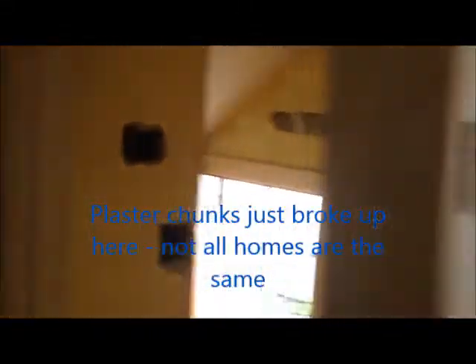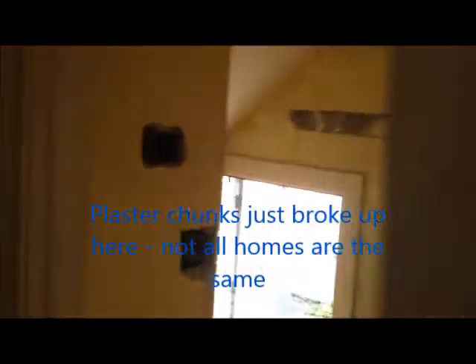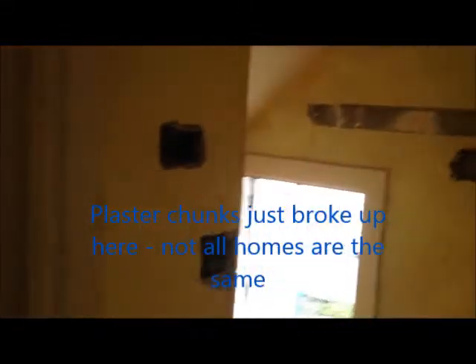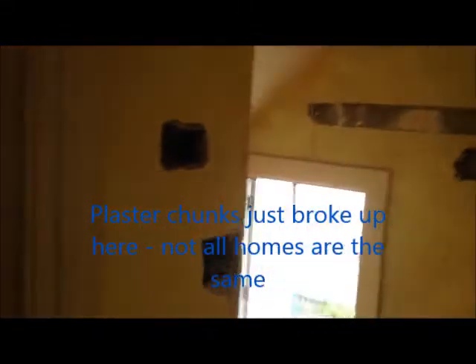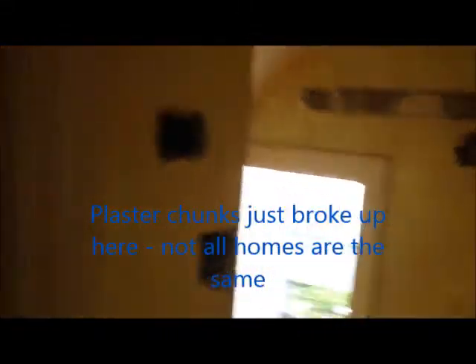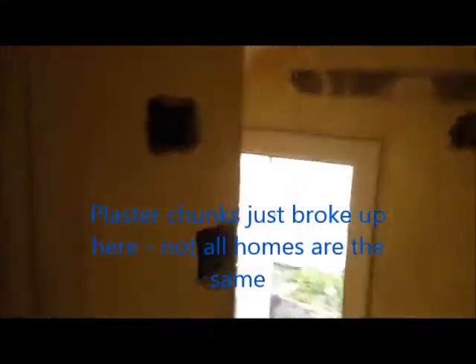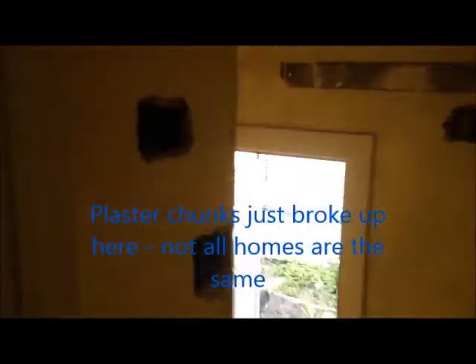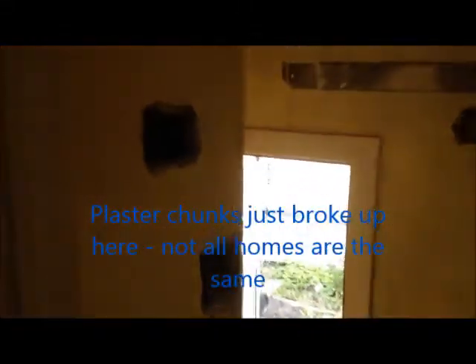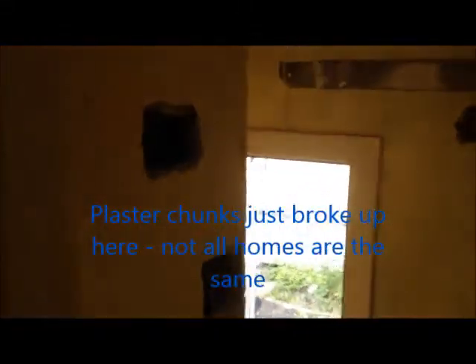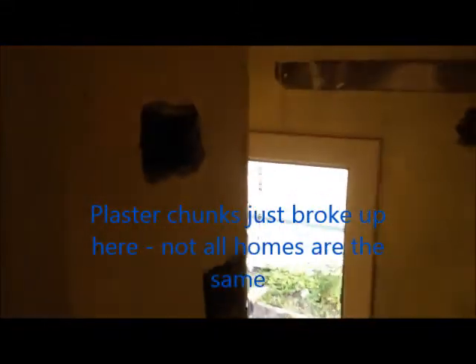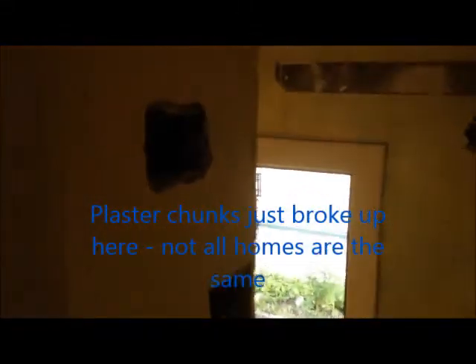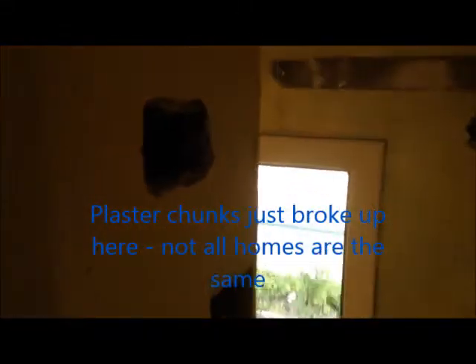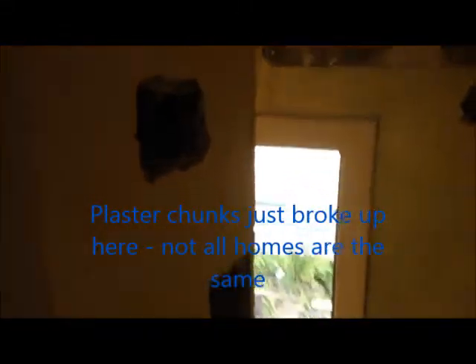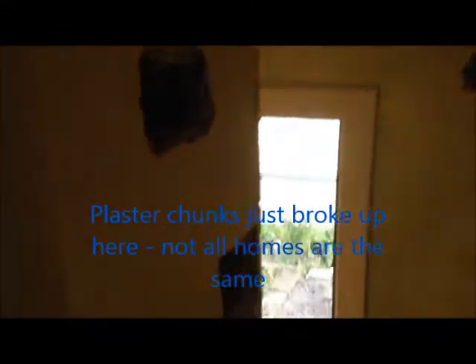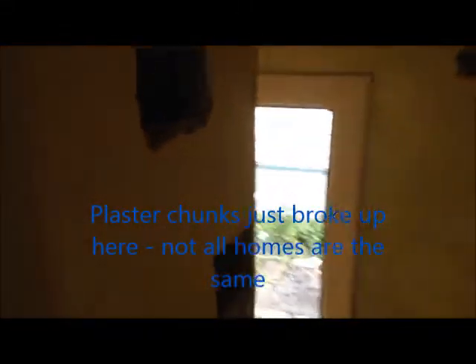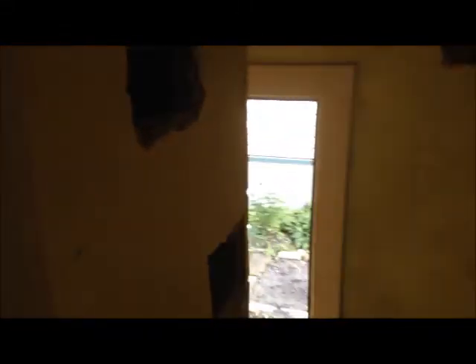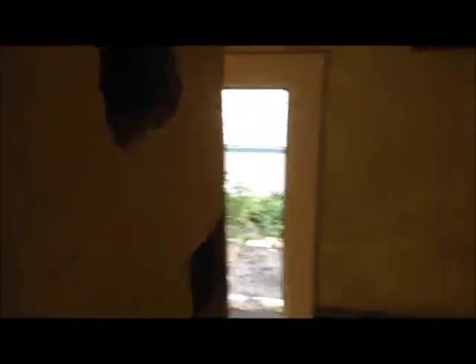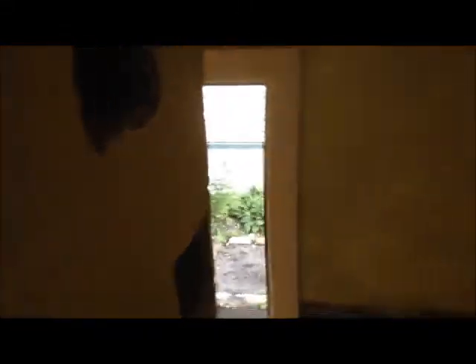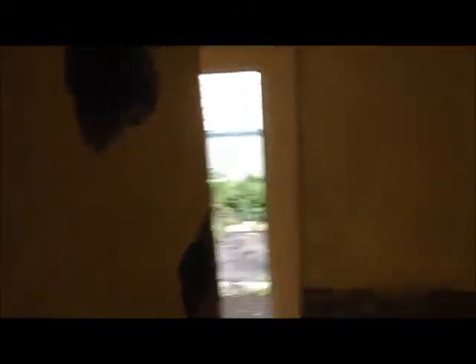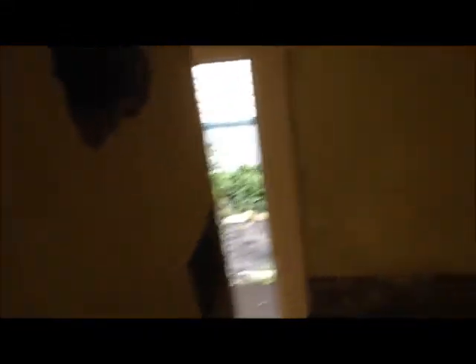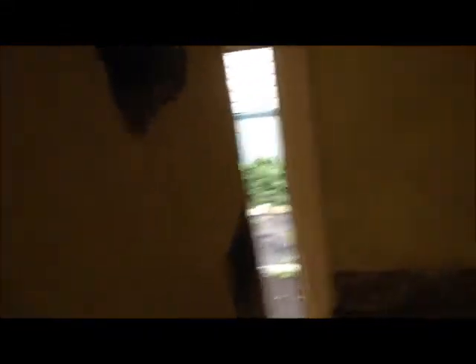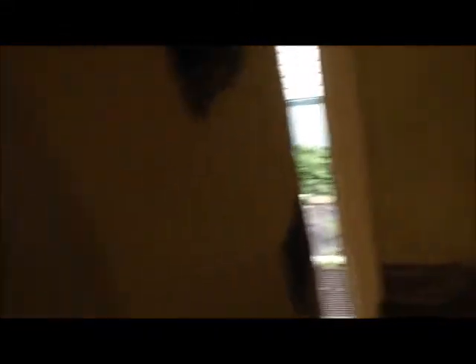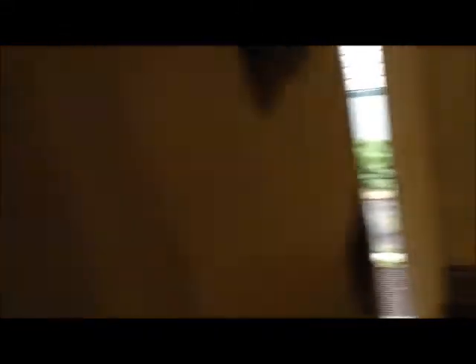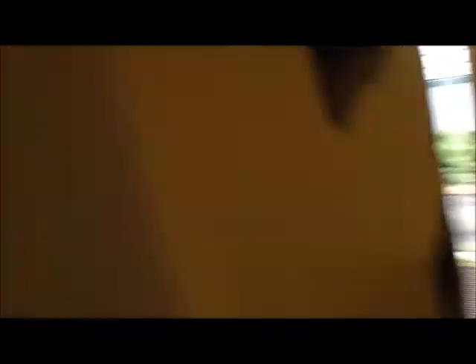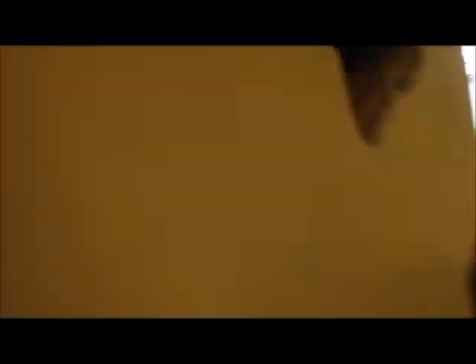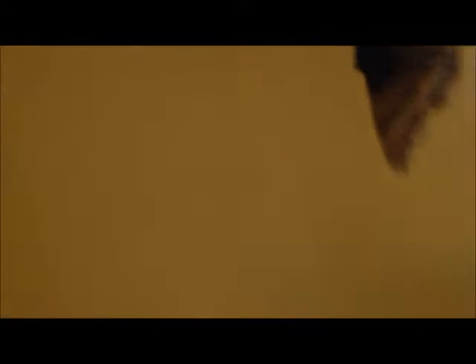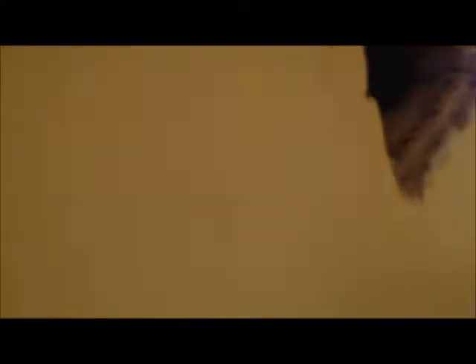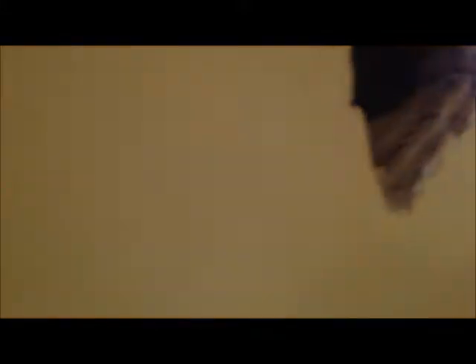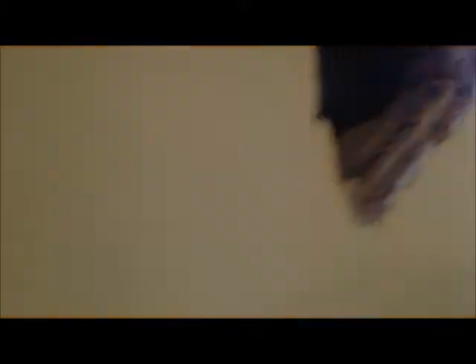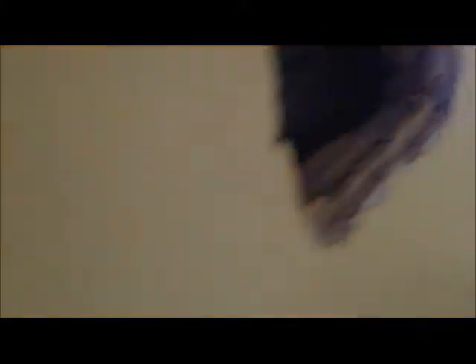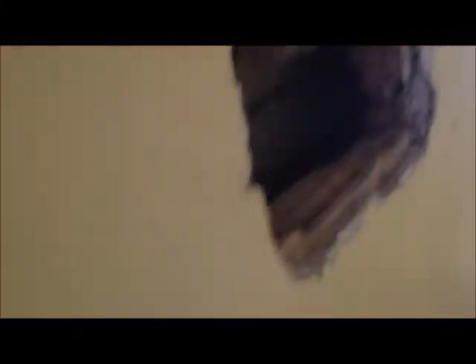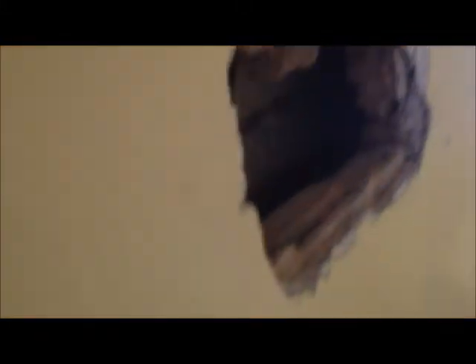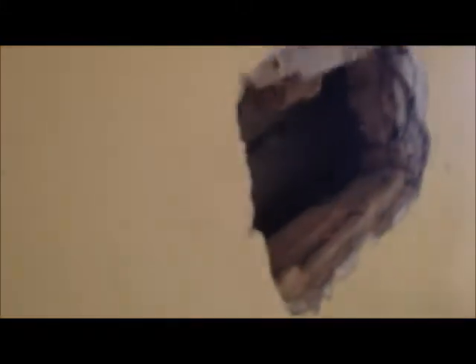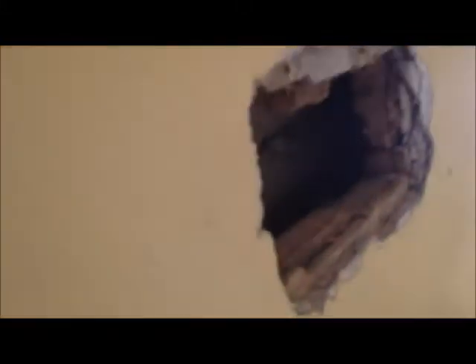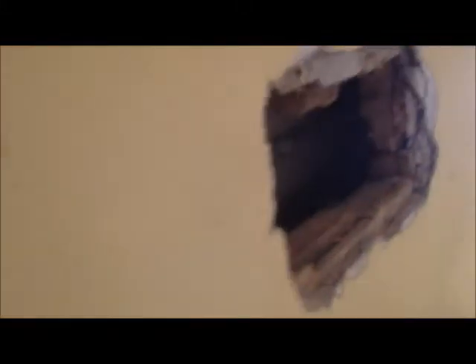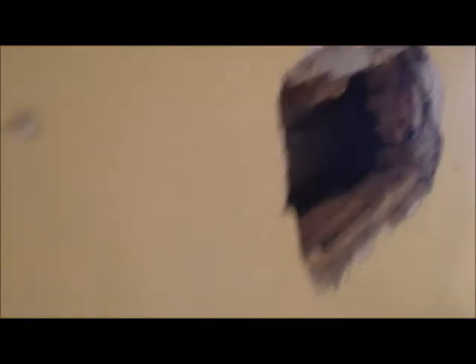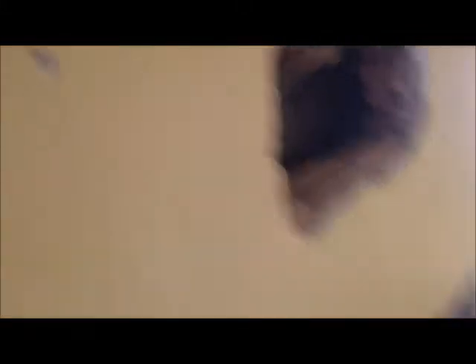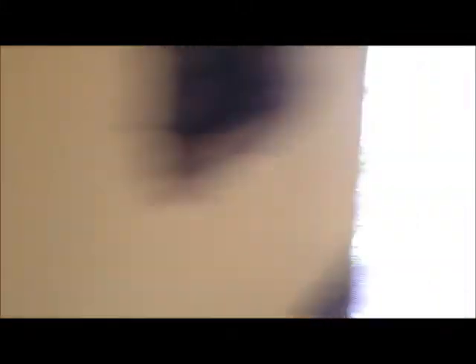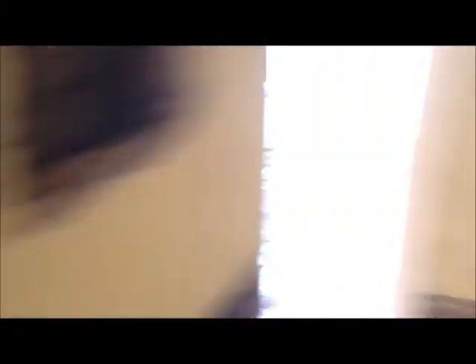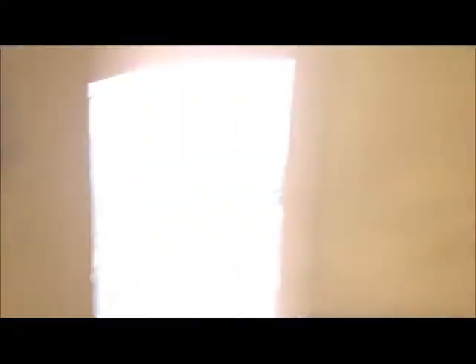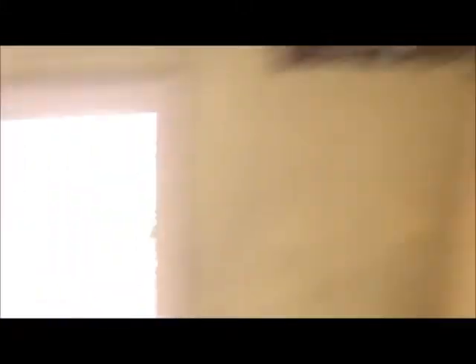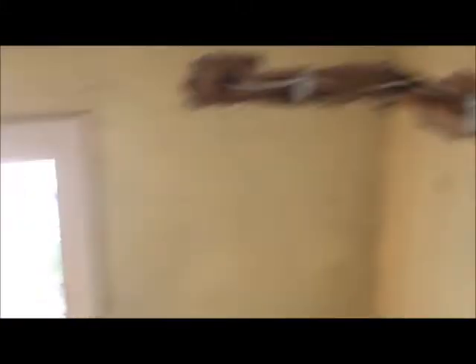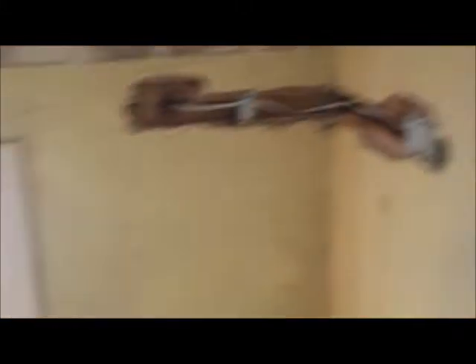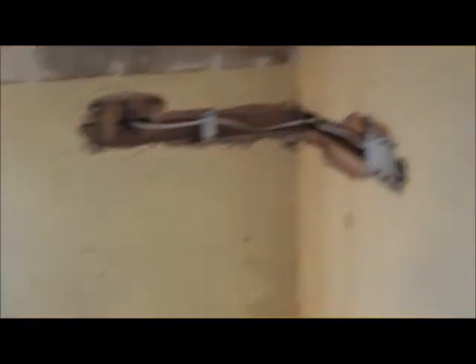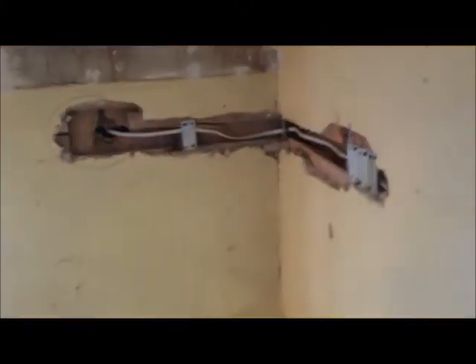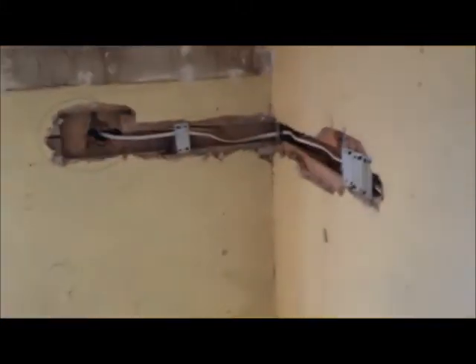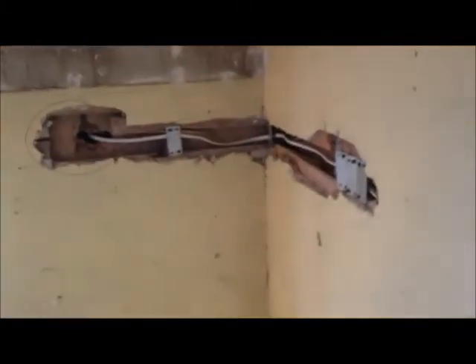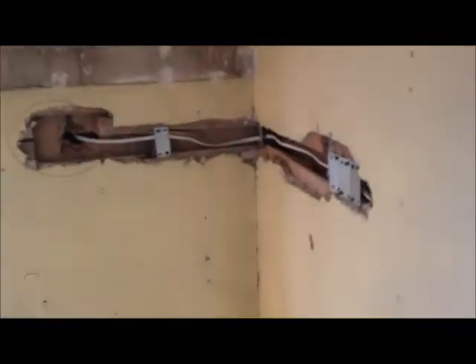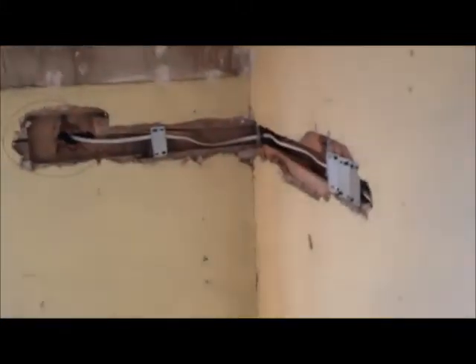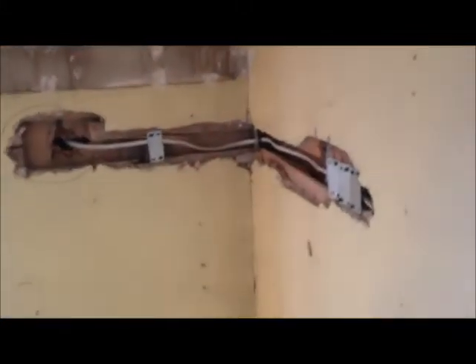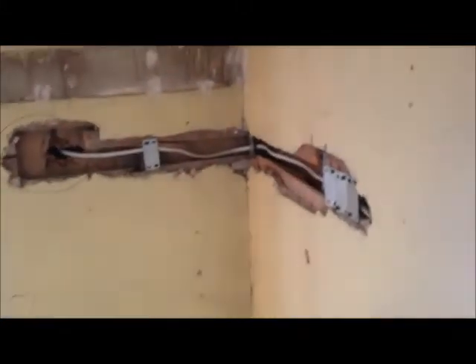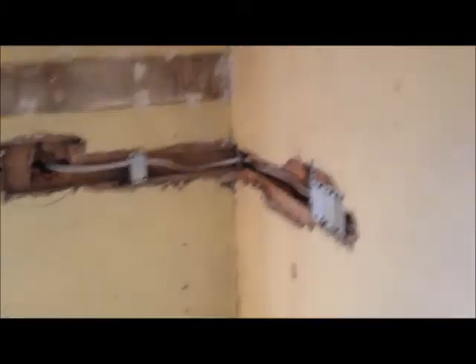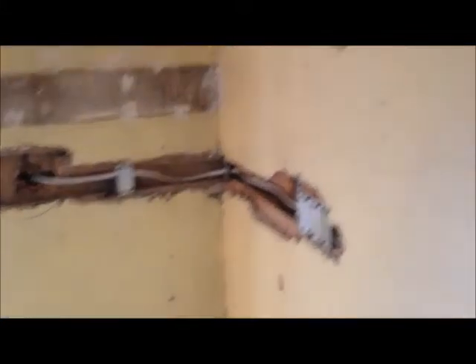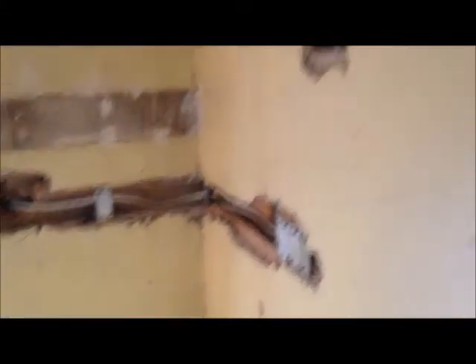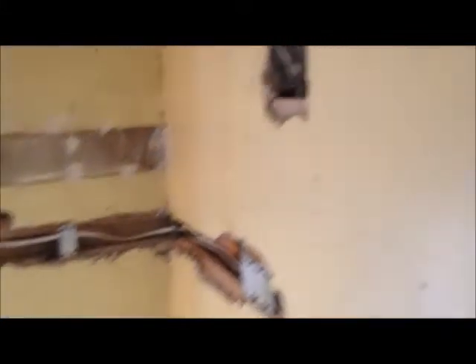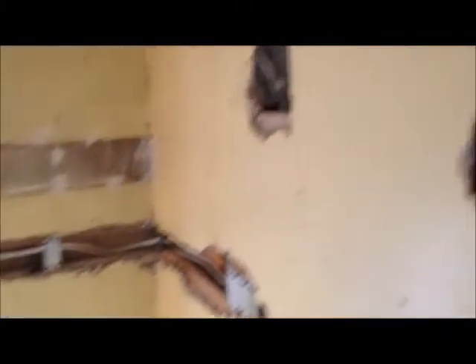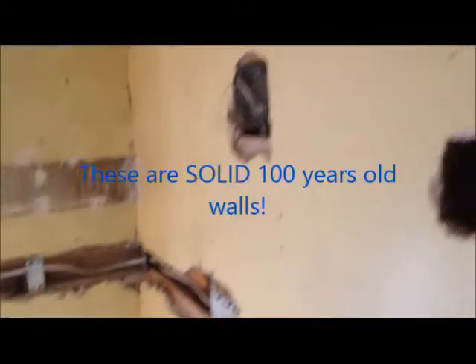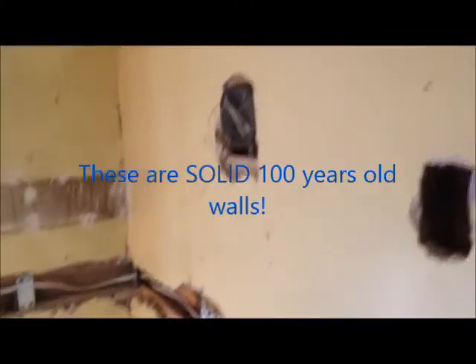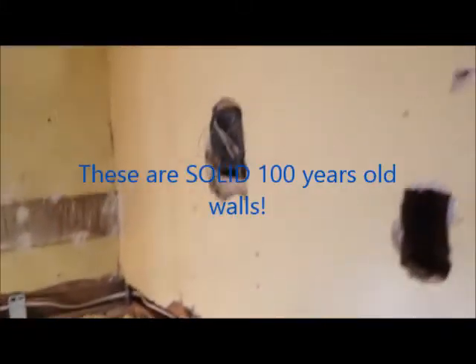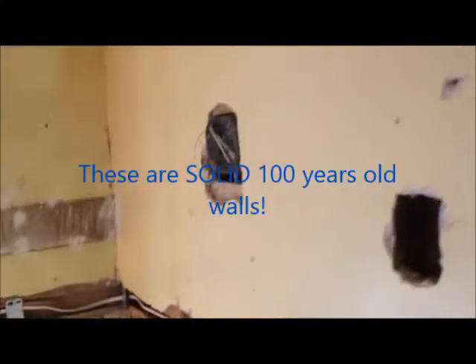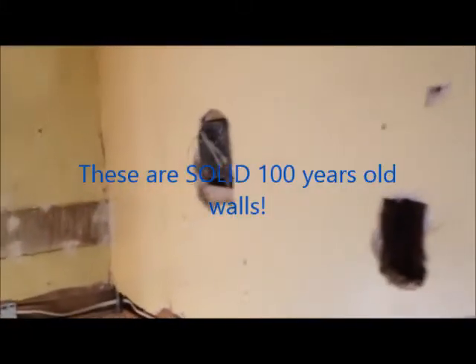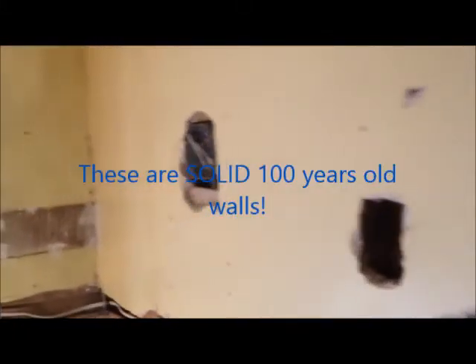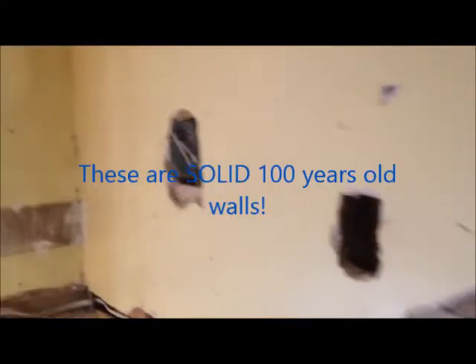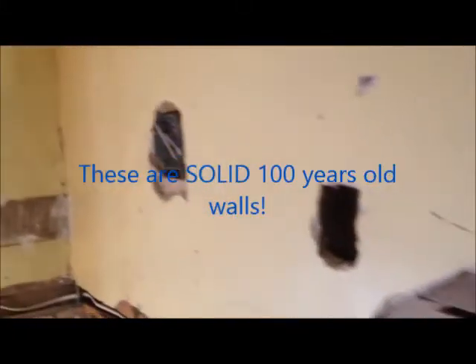And this side — that's already done on the side here.